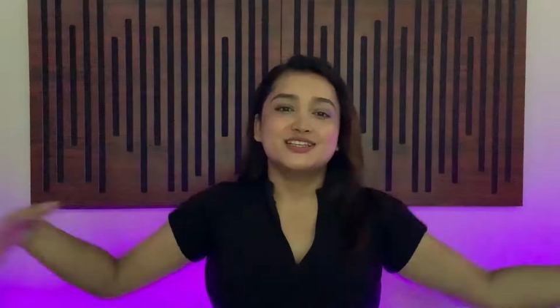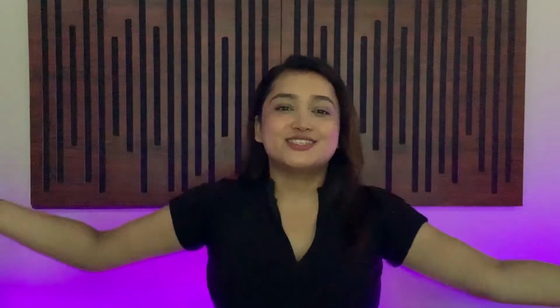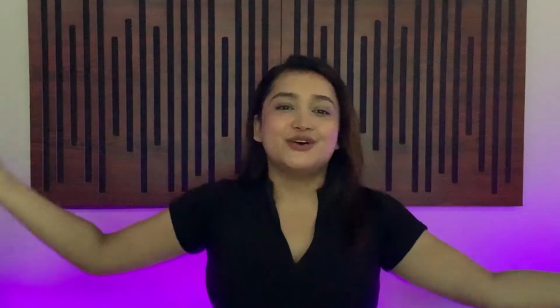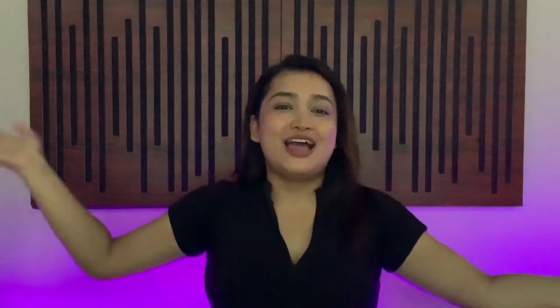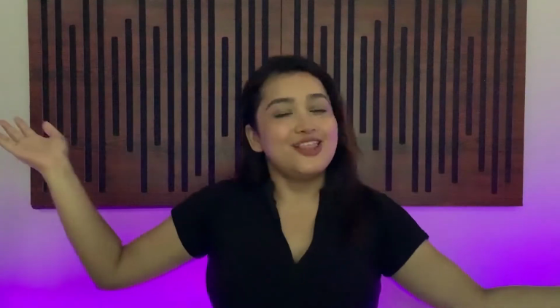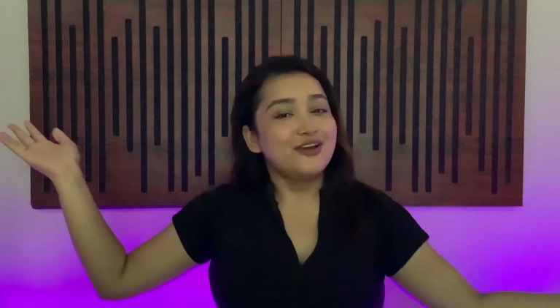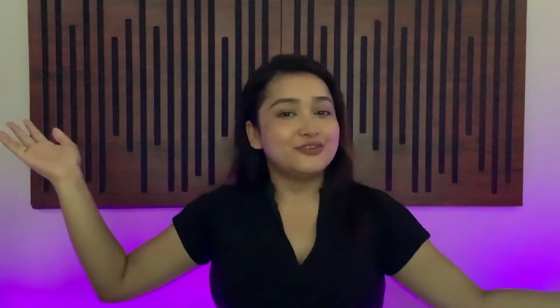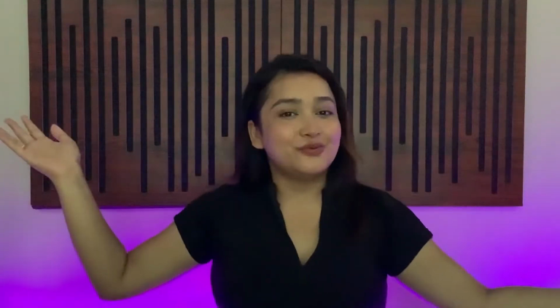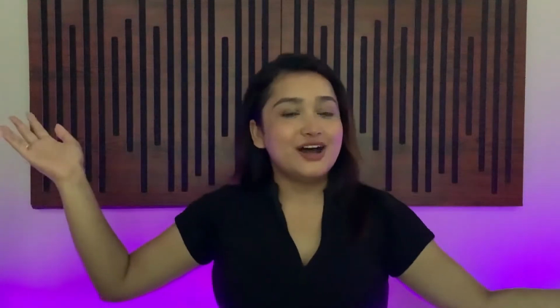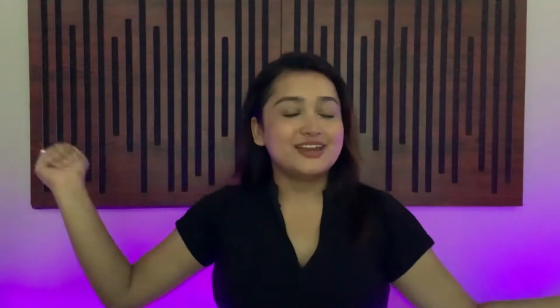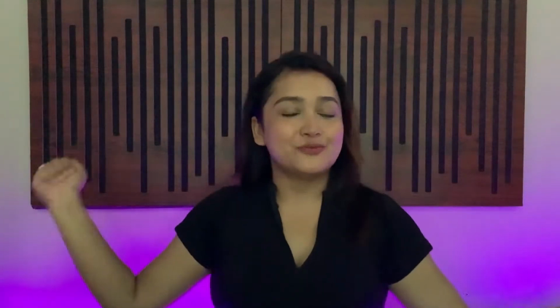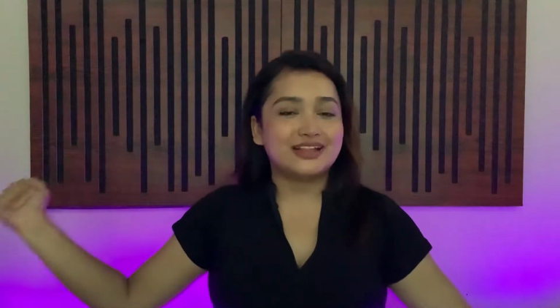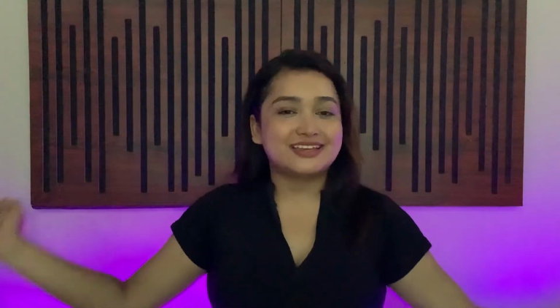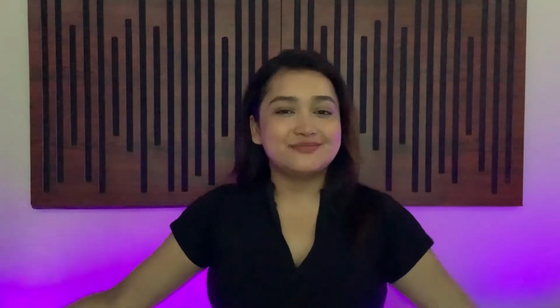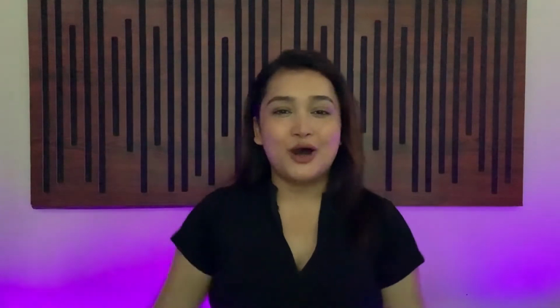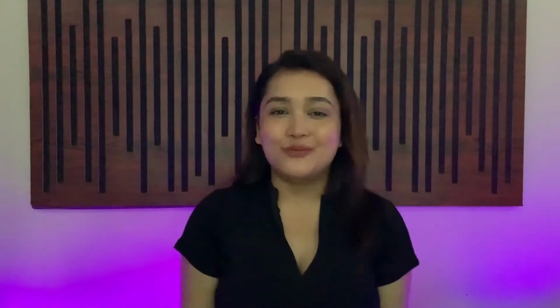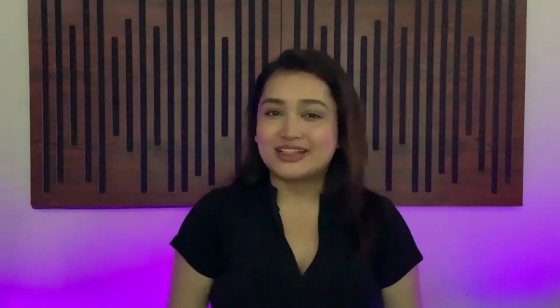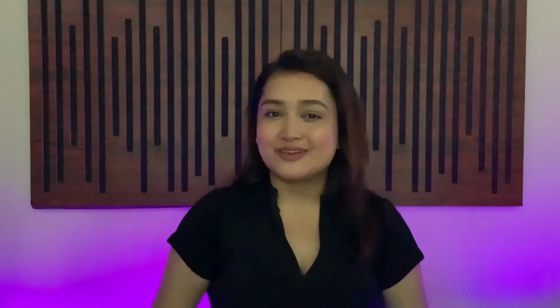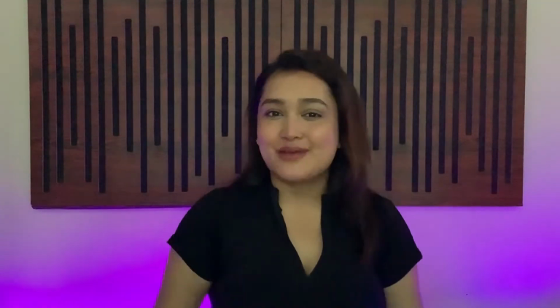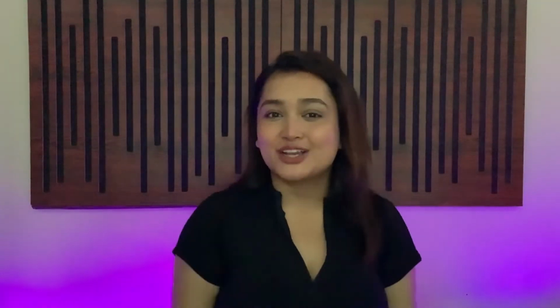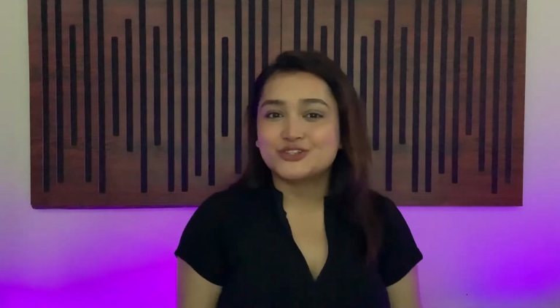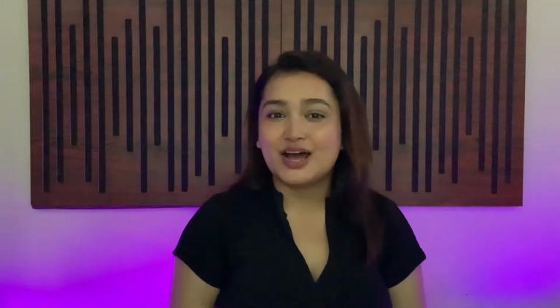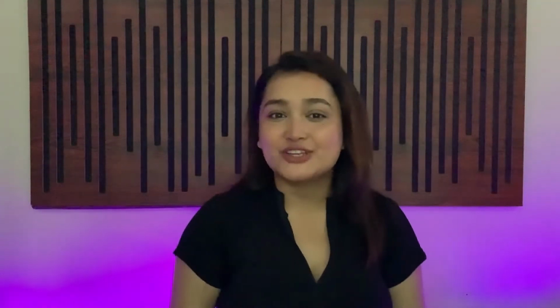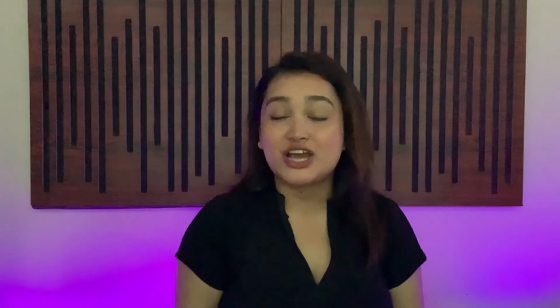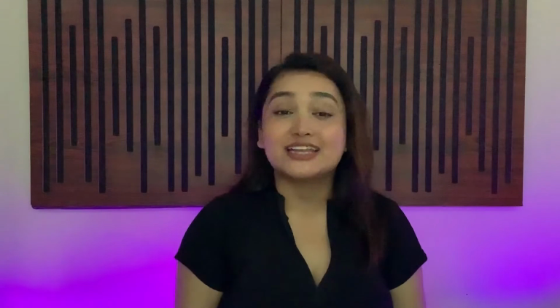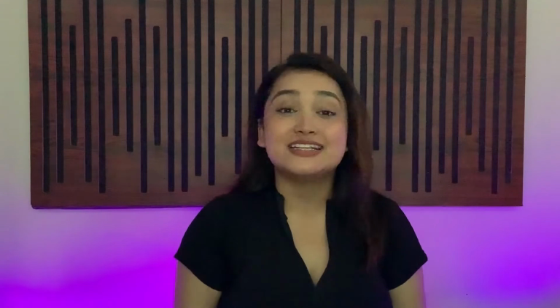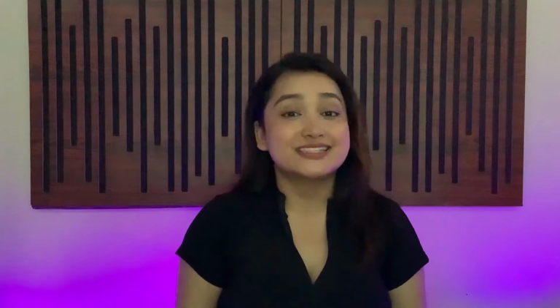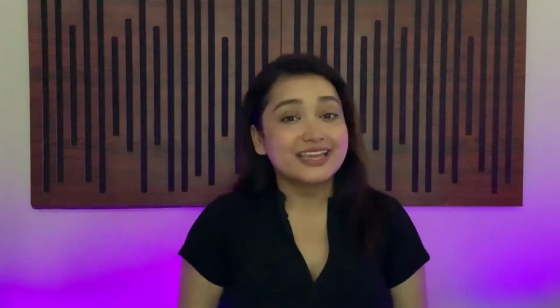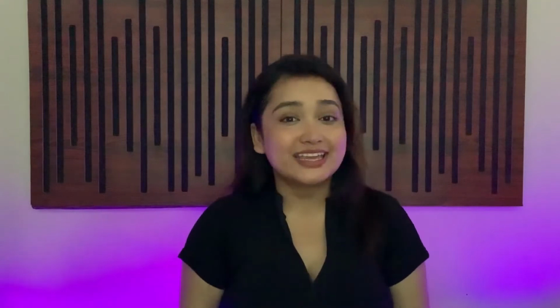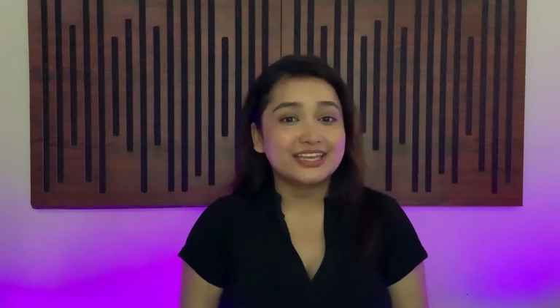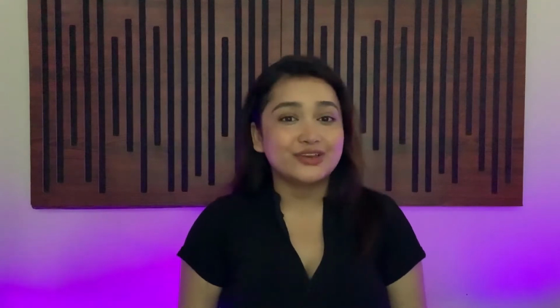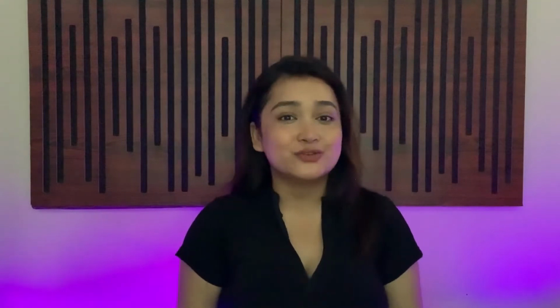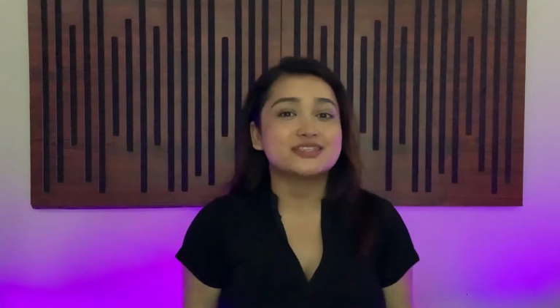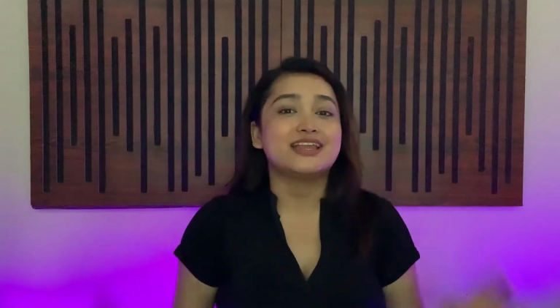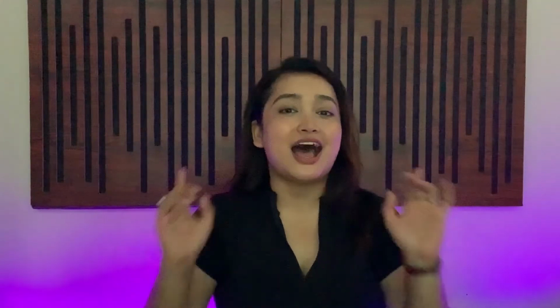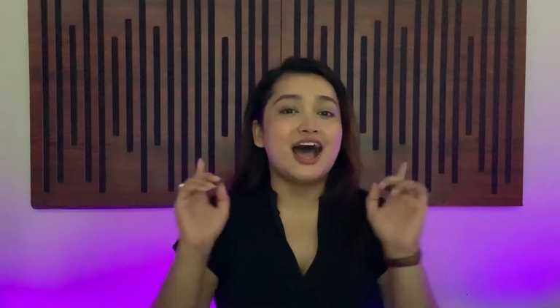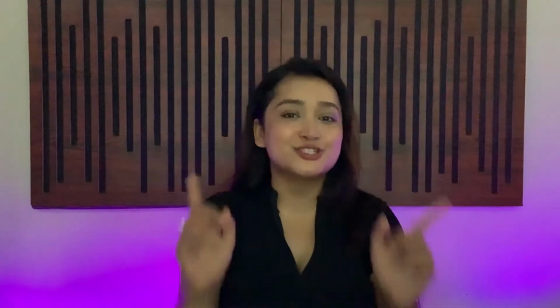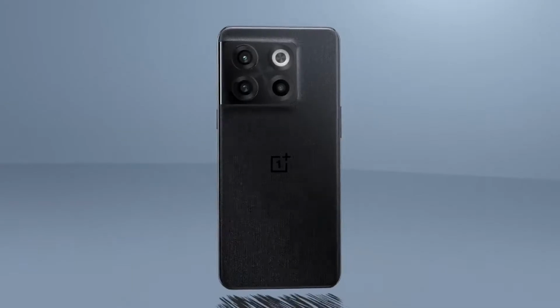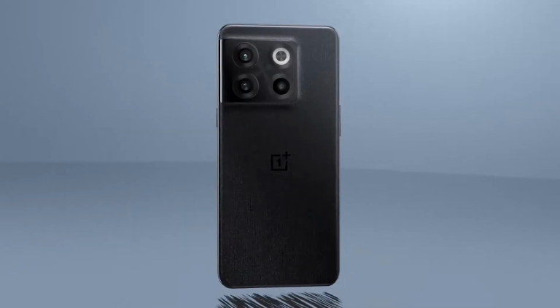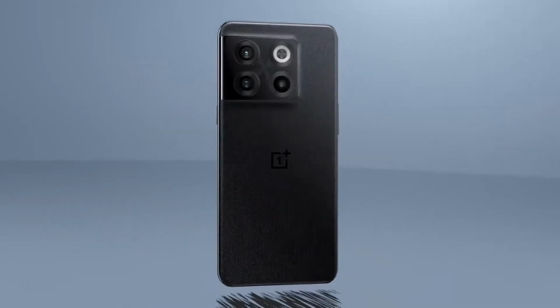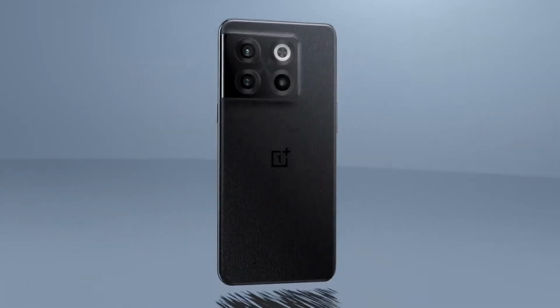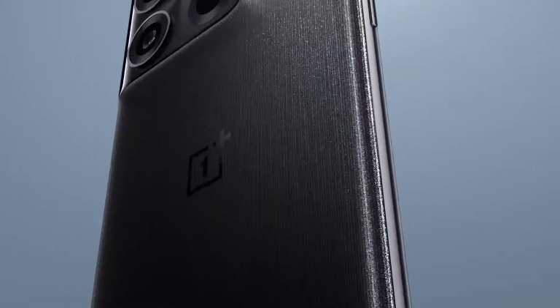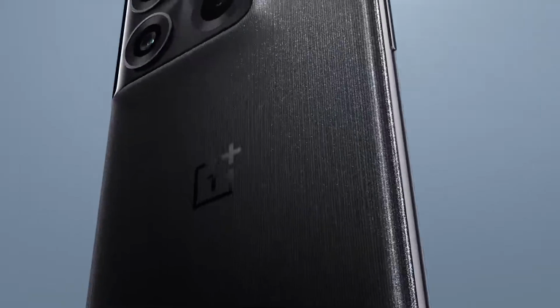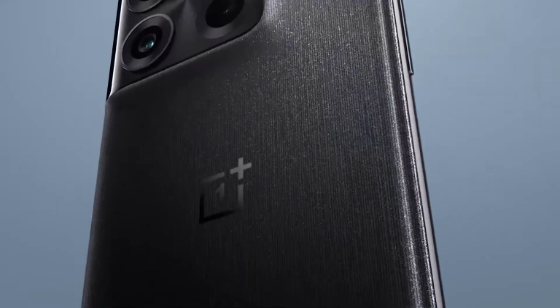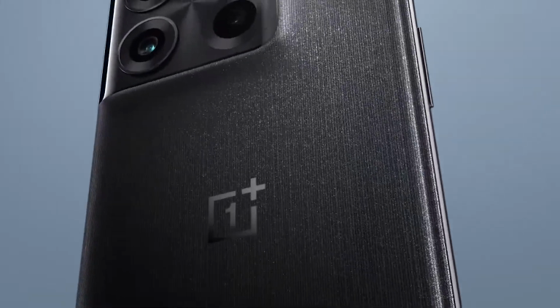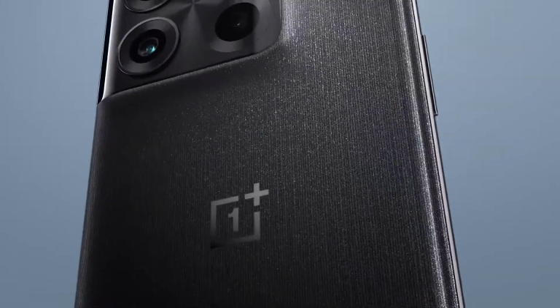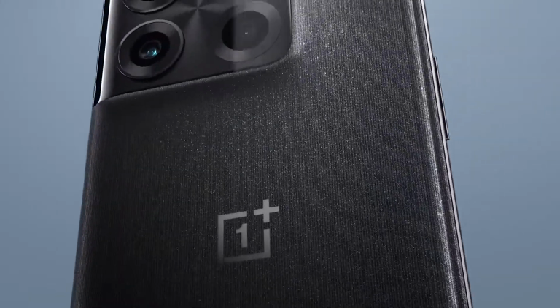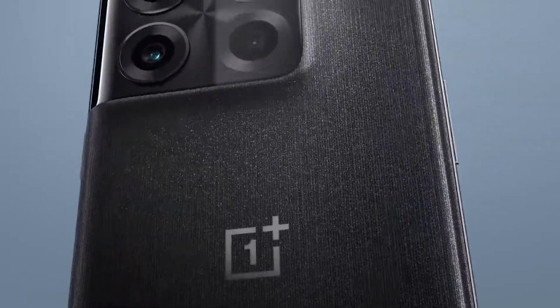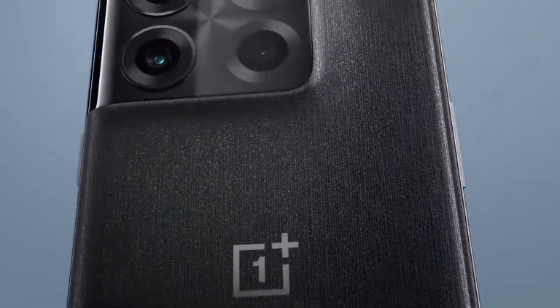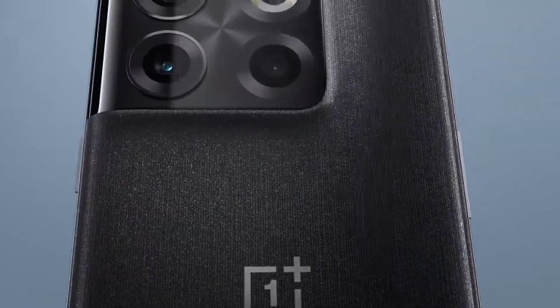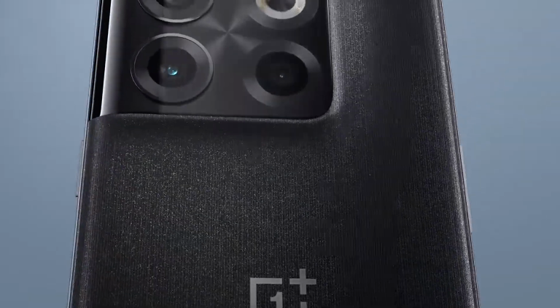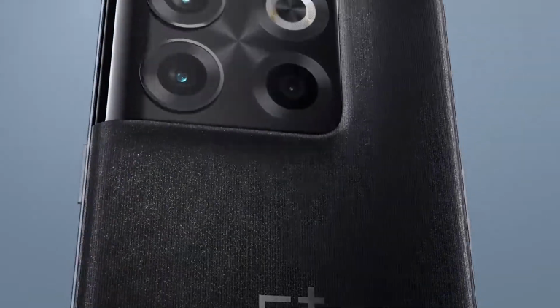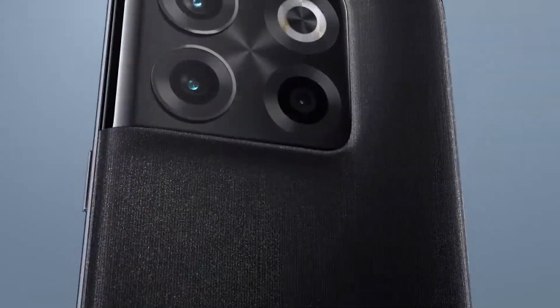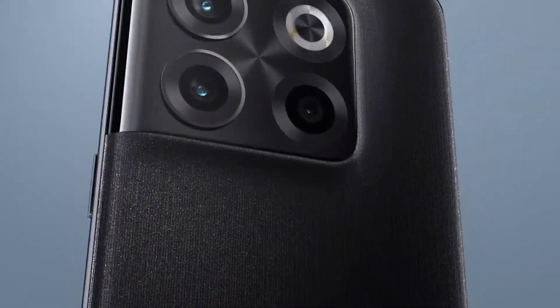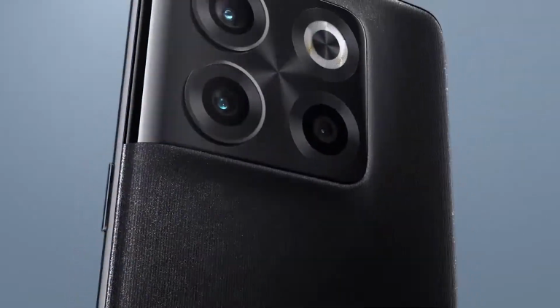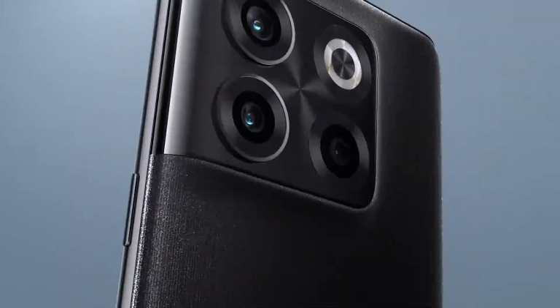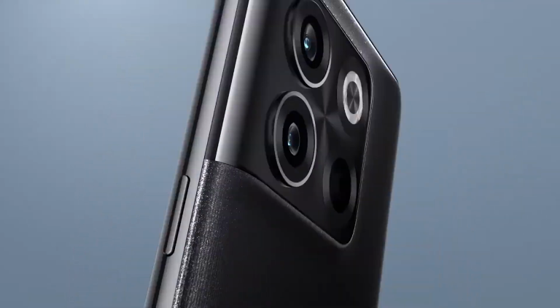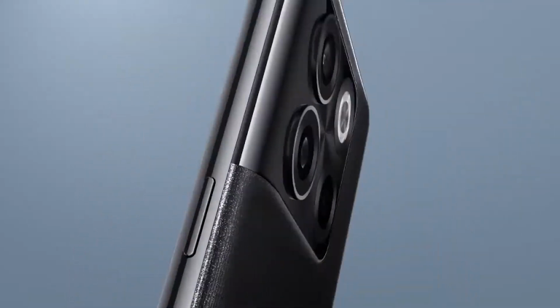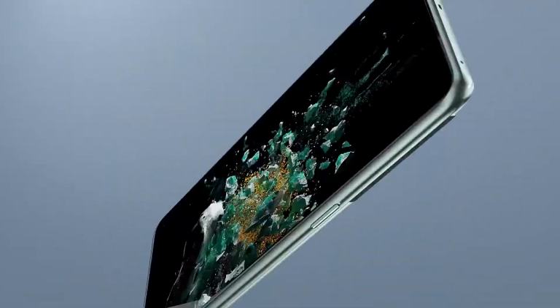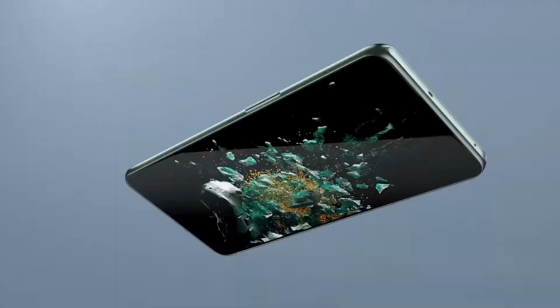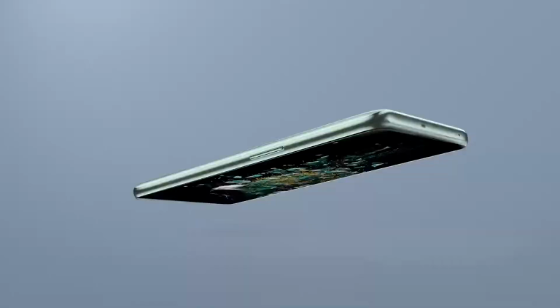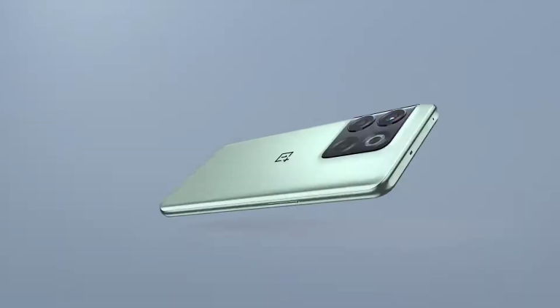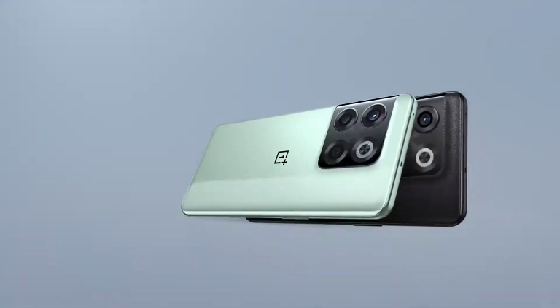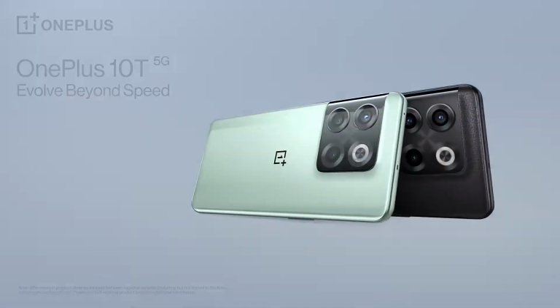Hello everyone and welcome back to our channel Techie News. In today's video, we will talk about the OnePlus 10T.